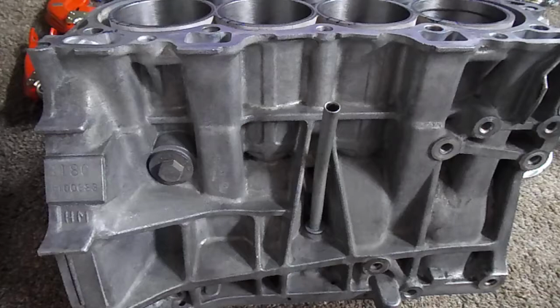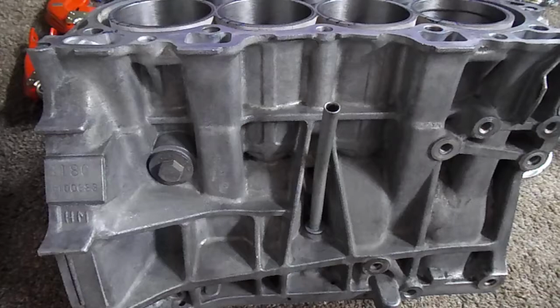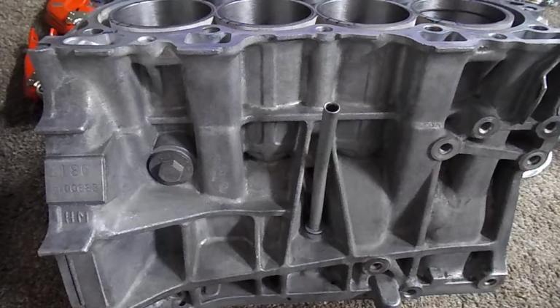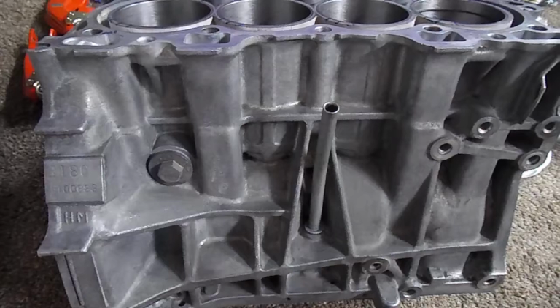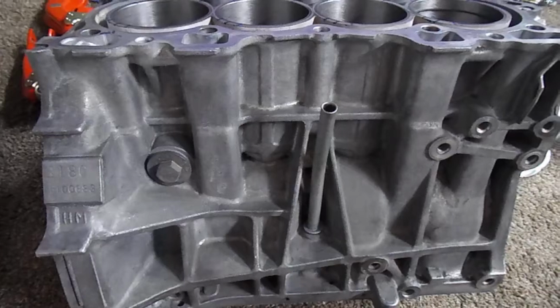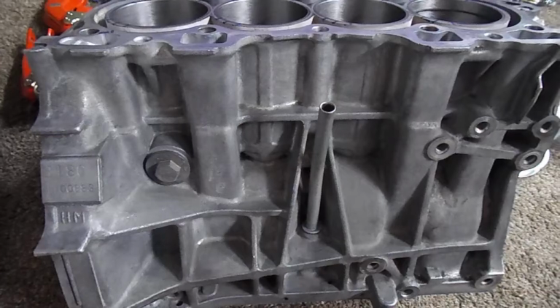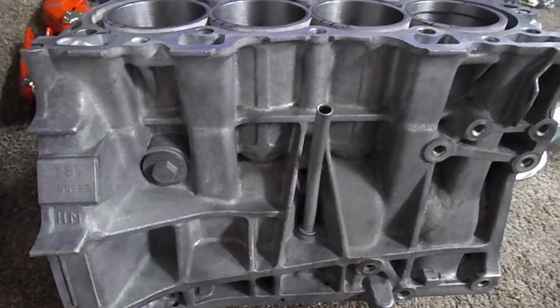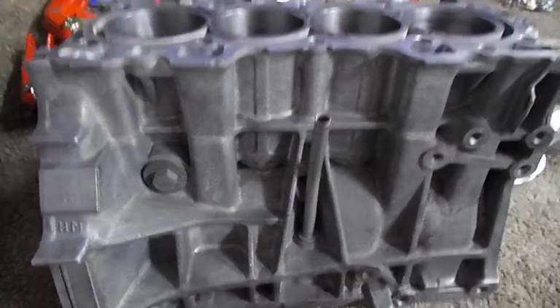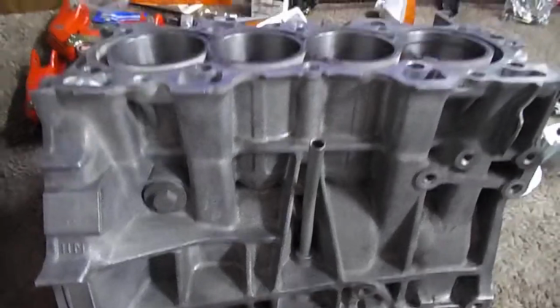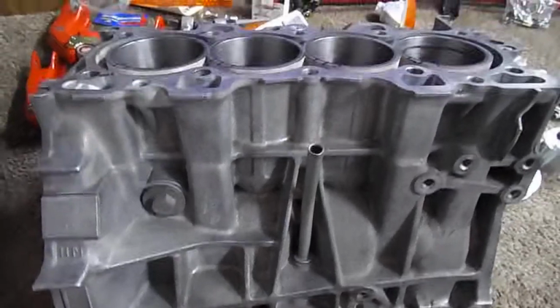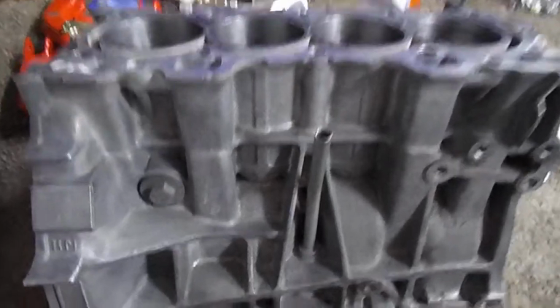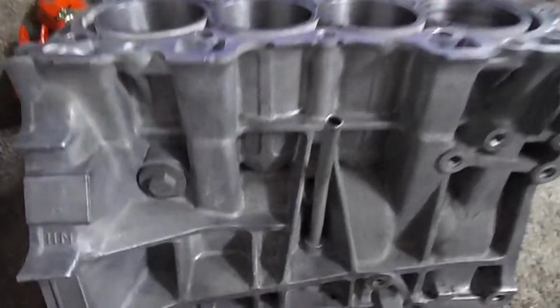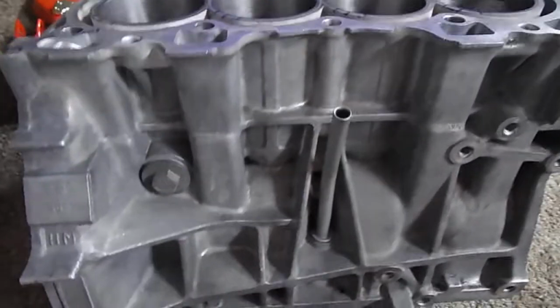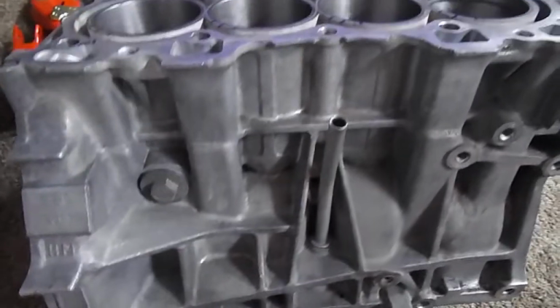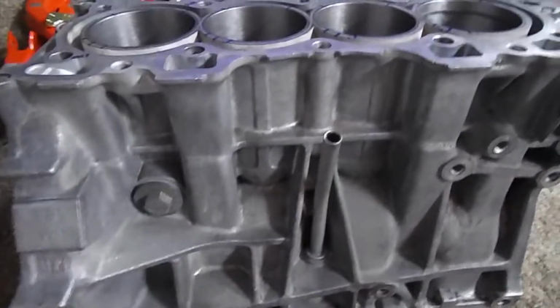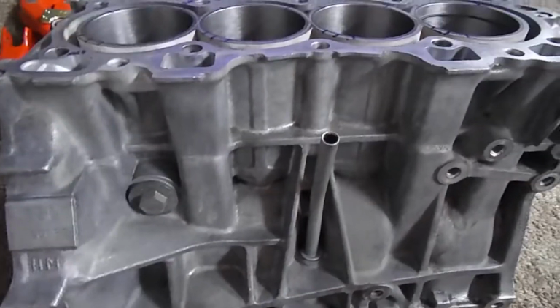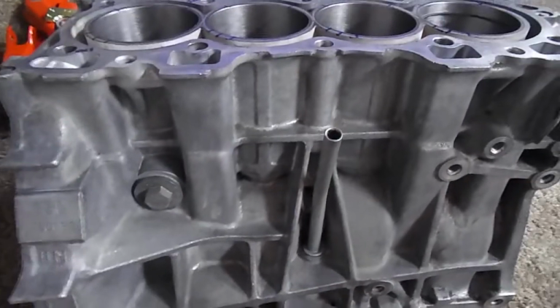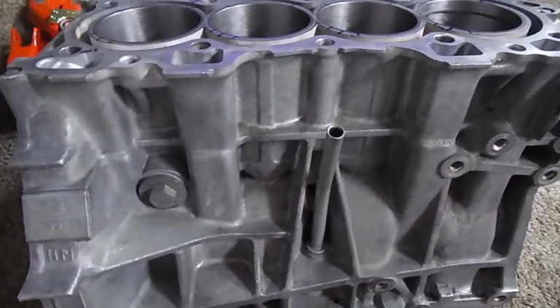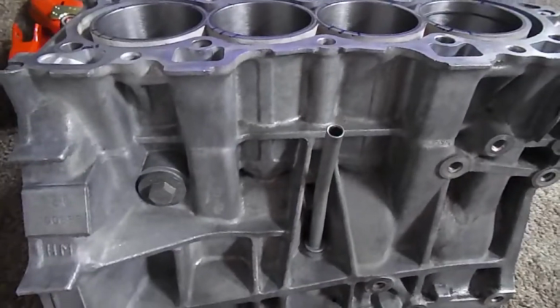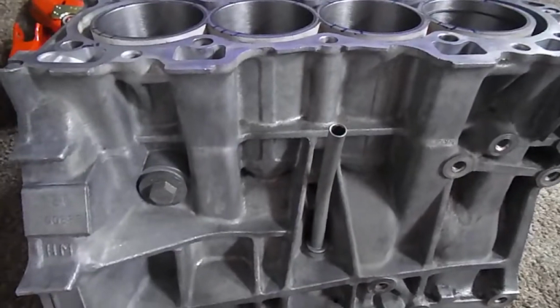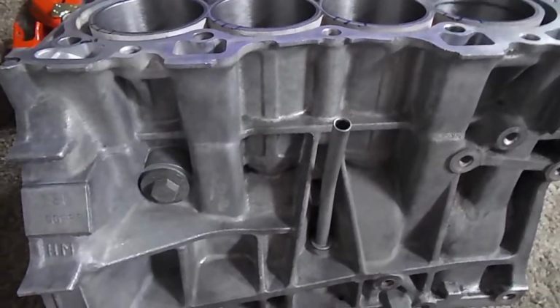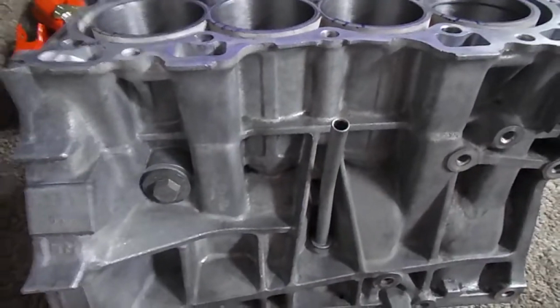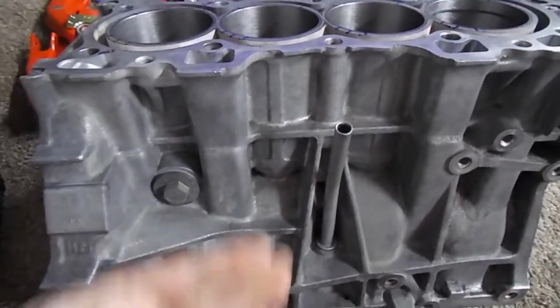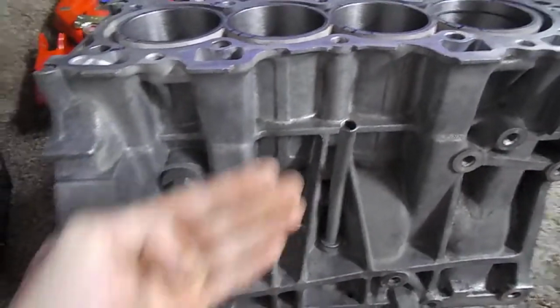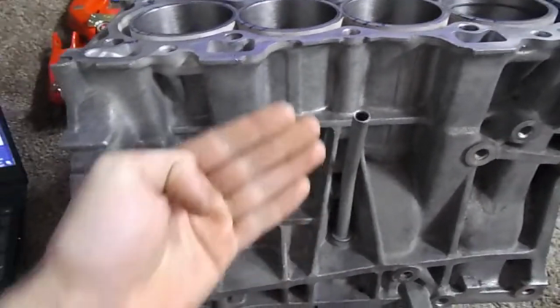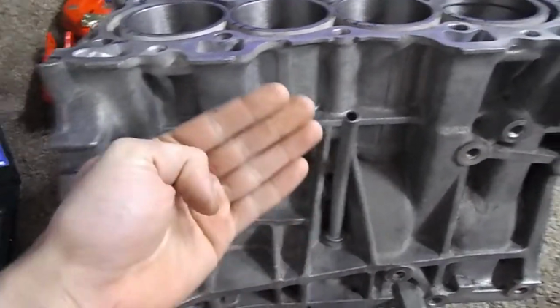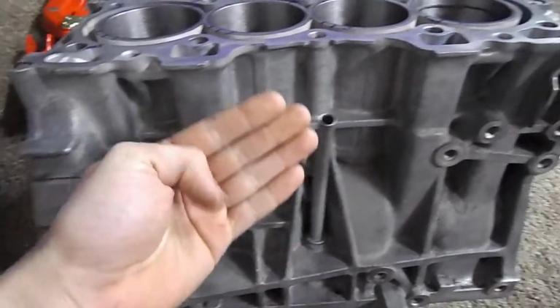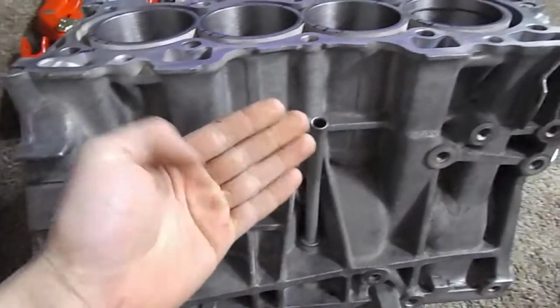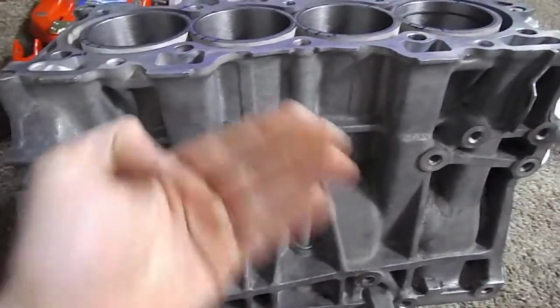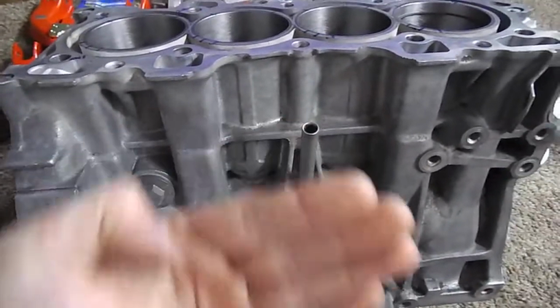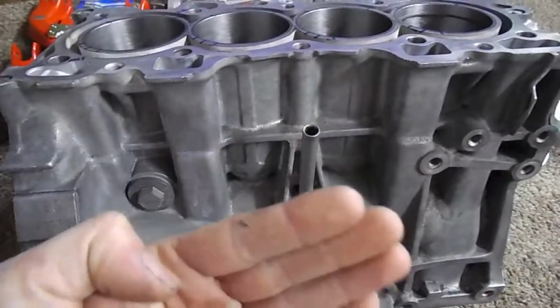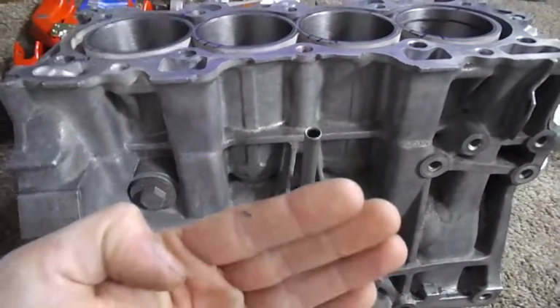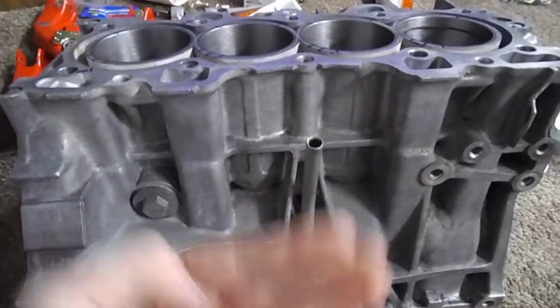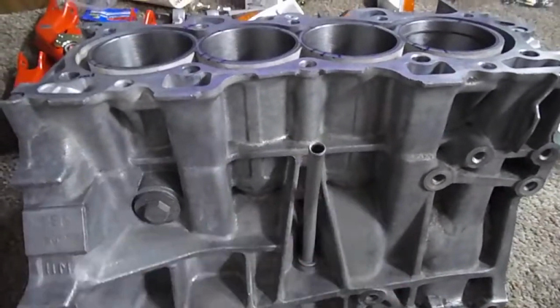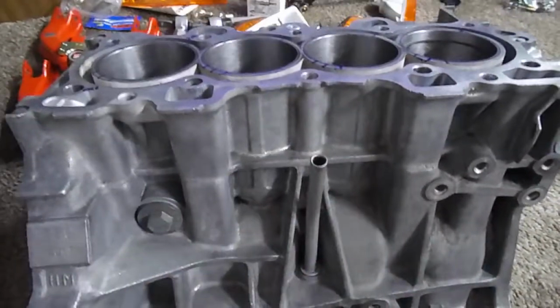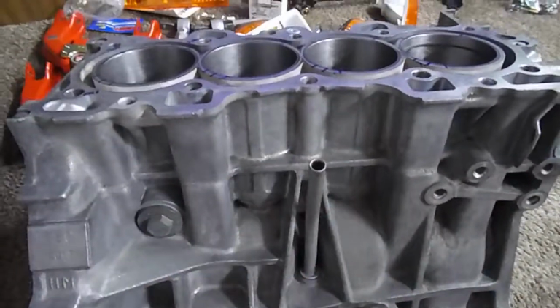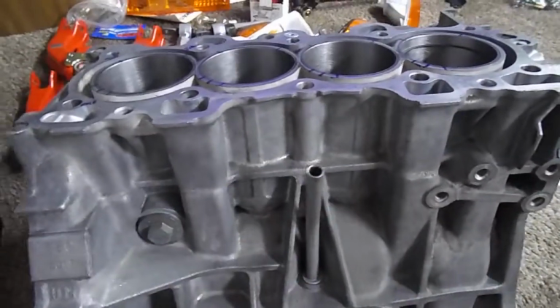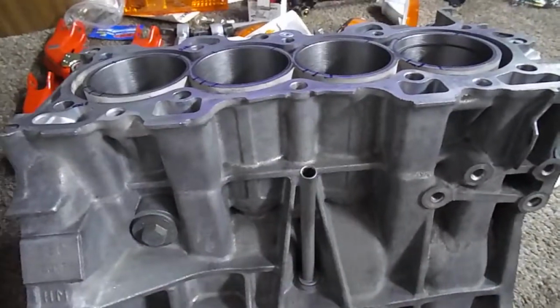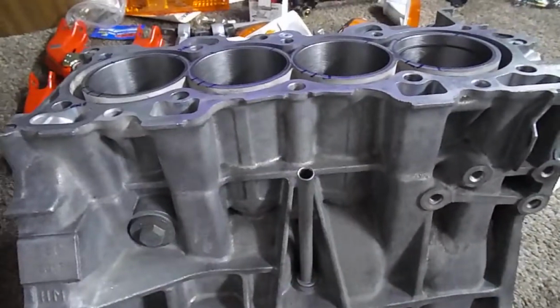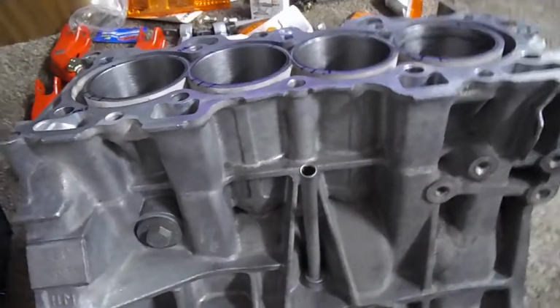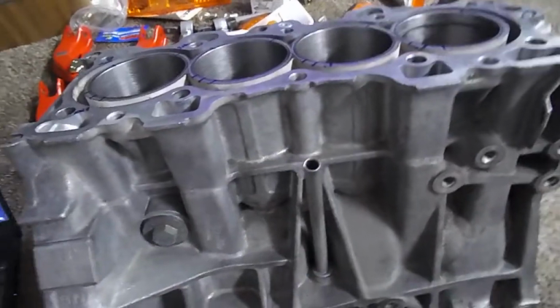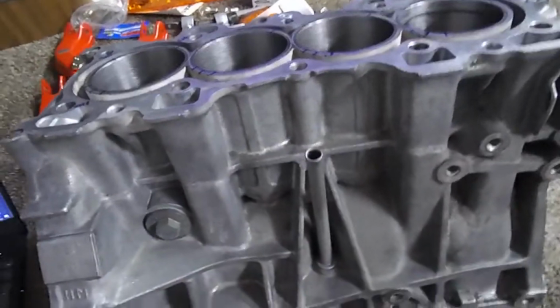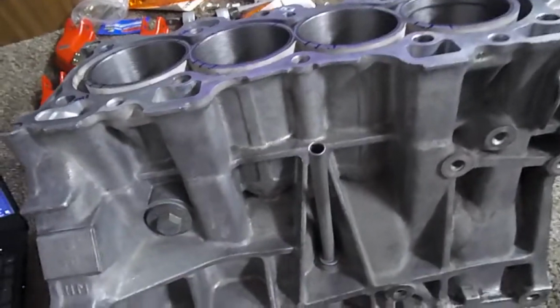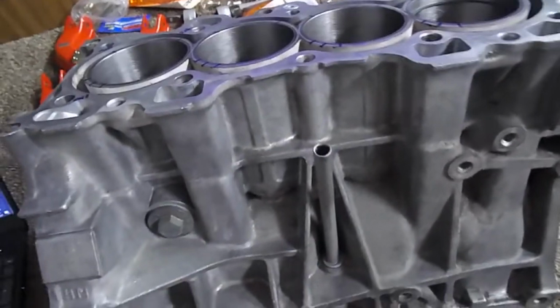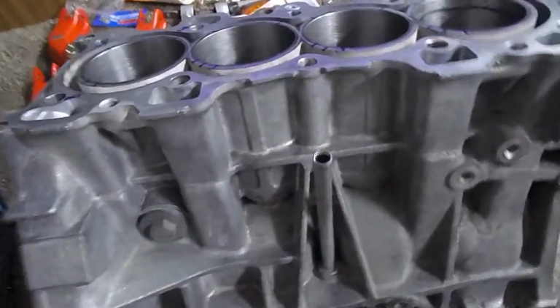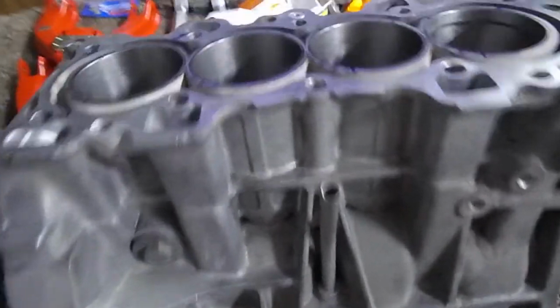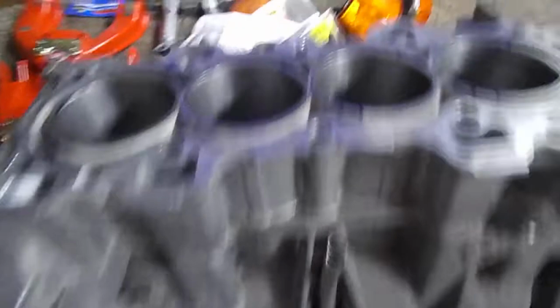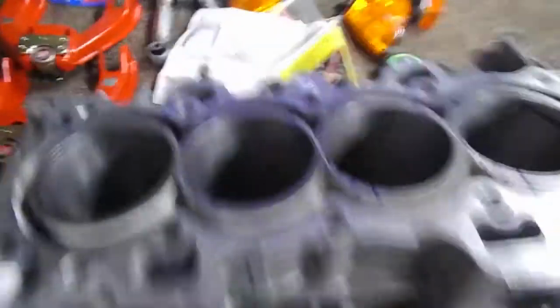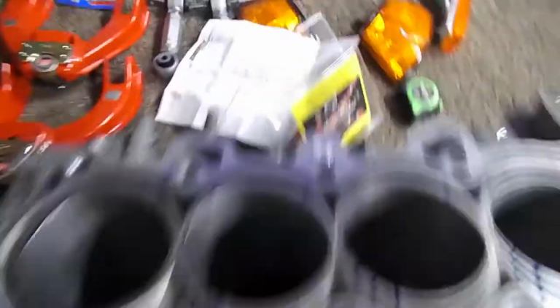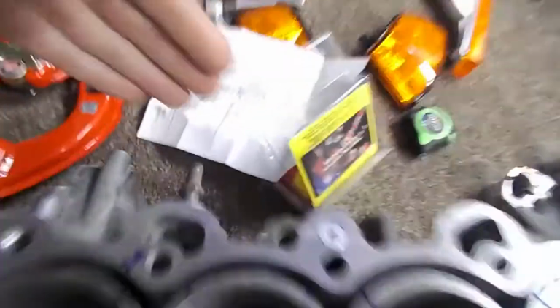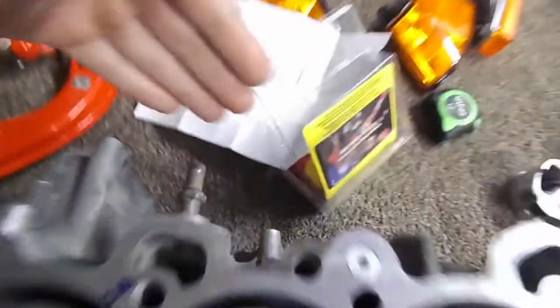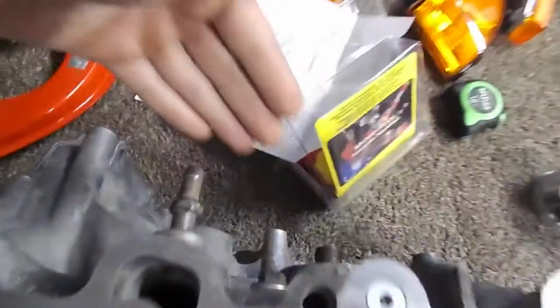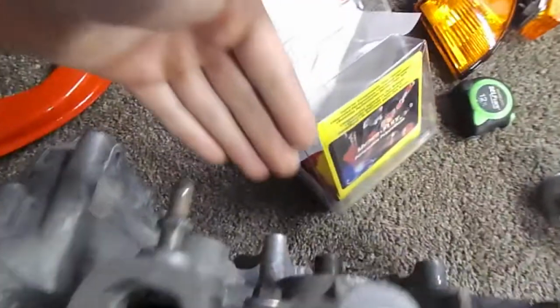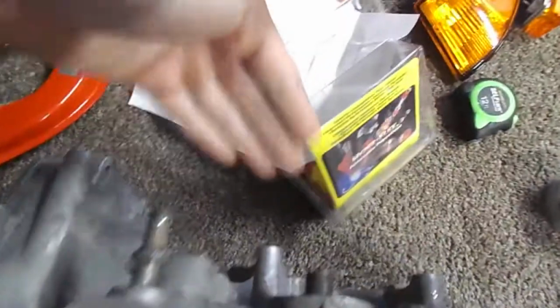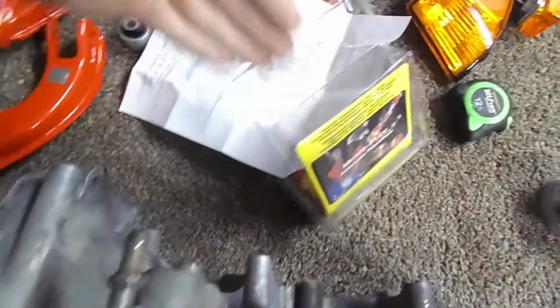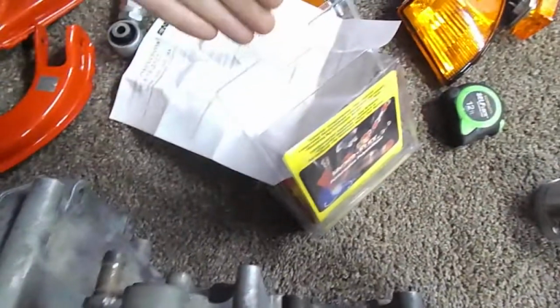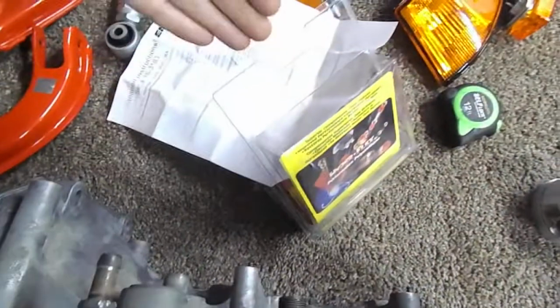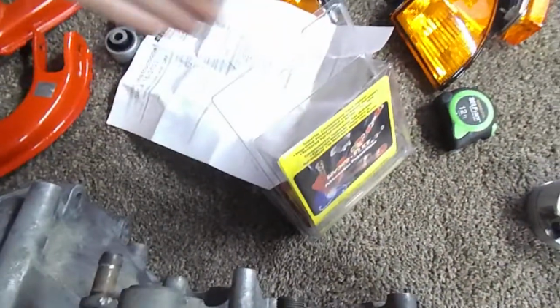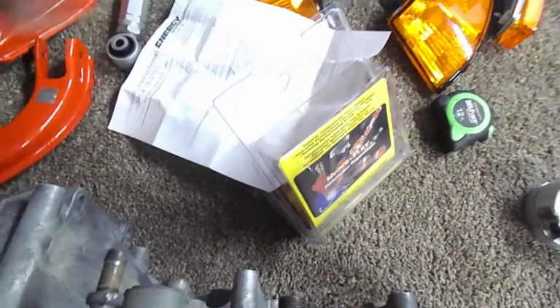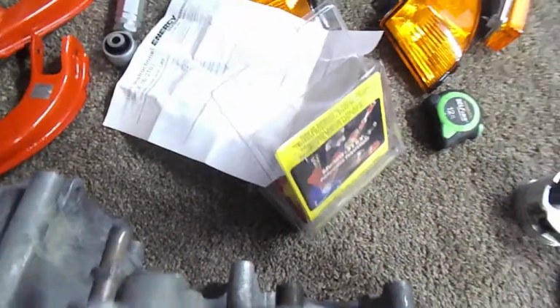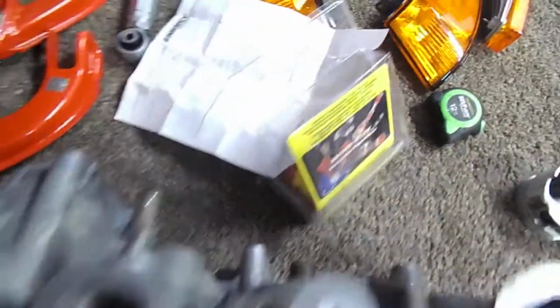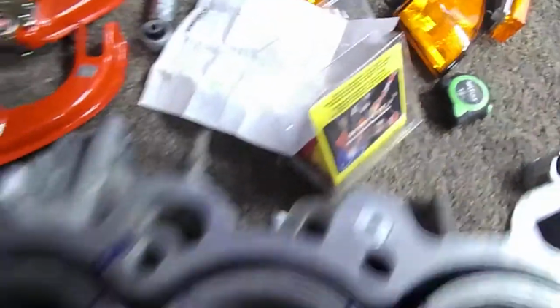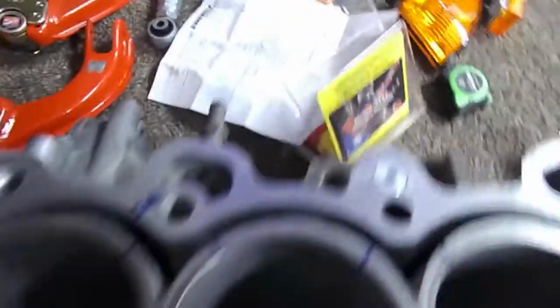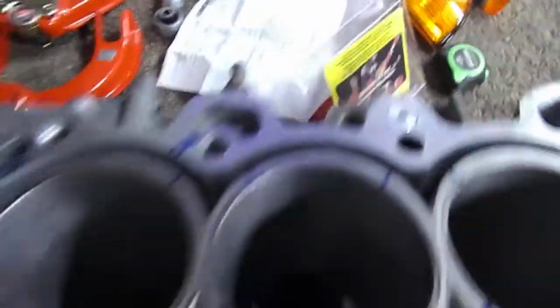Hey guys, so here we have a B-Series motor. This is the front of the motor, which is the exhaust side. This is the rear, which is the intake side.